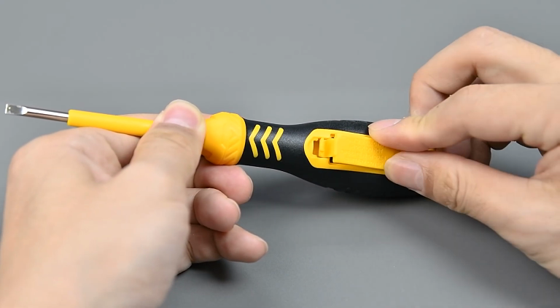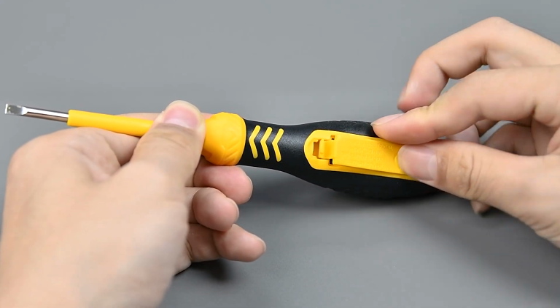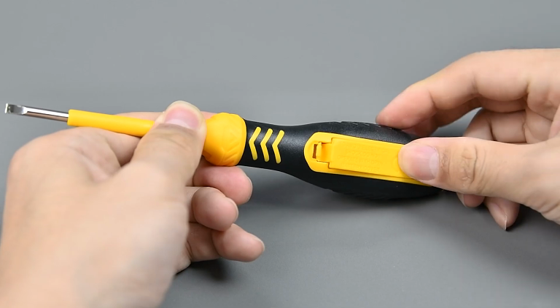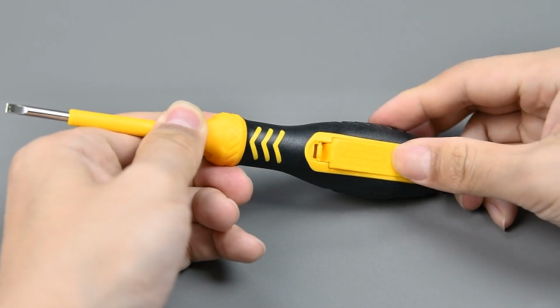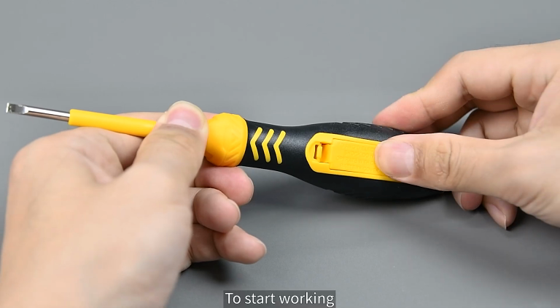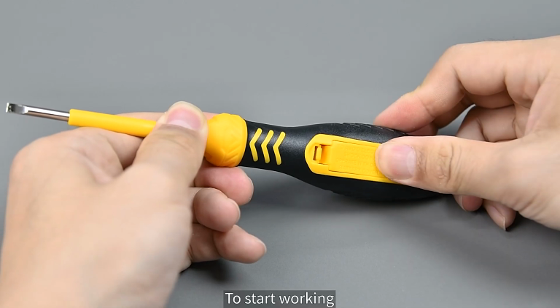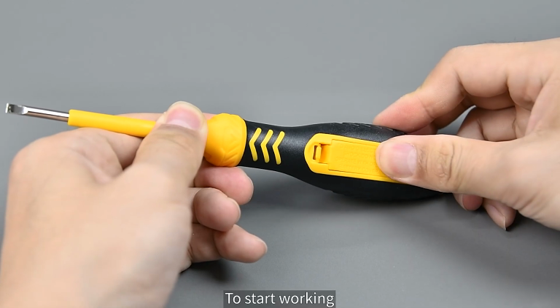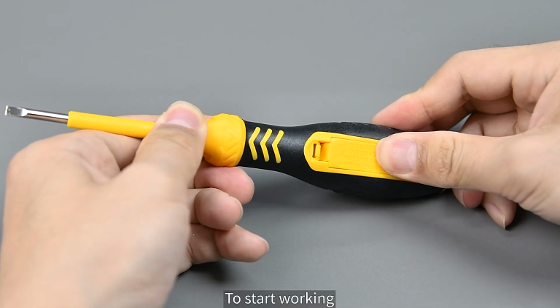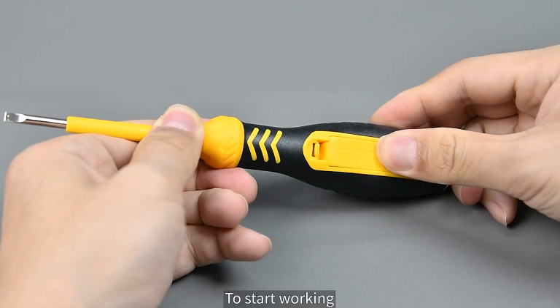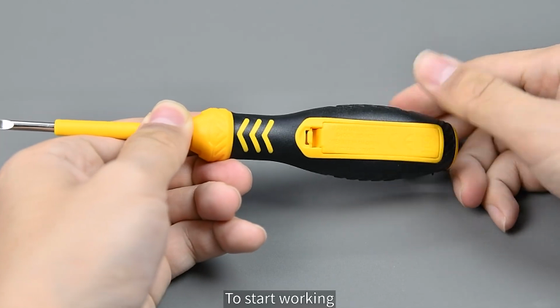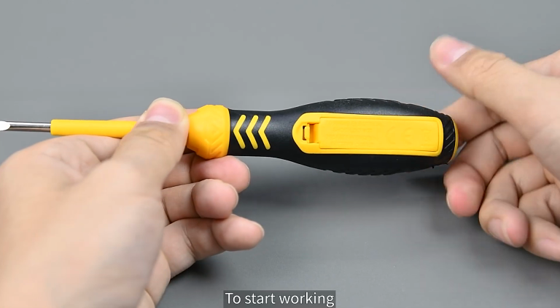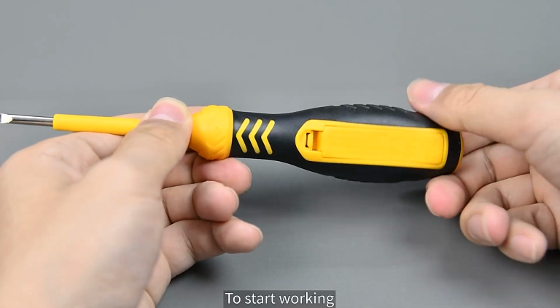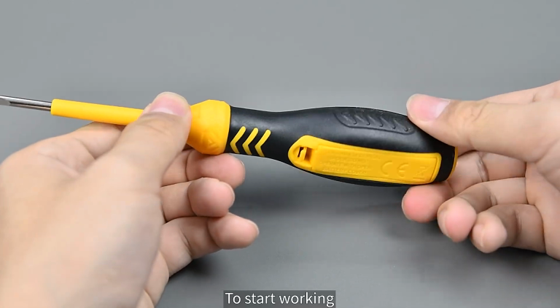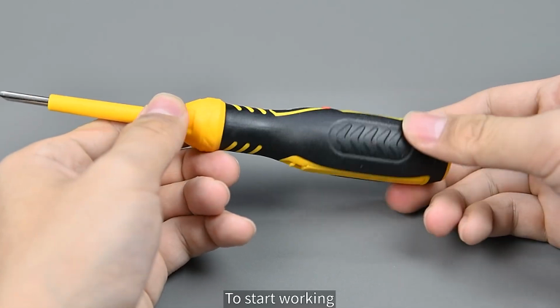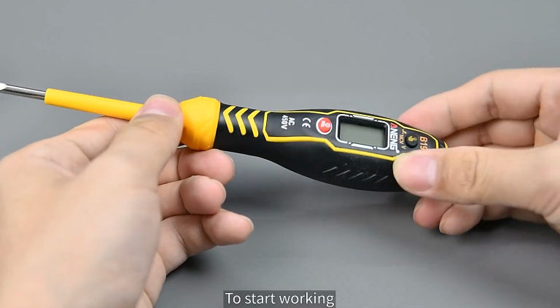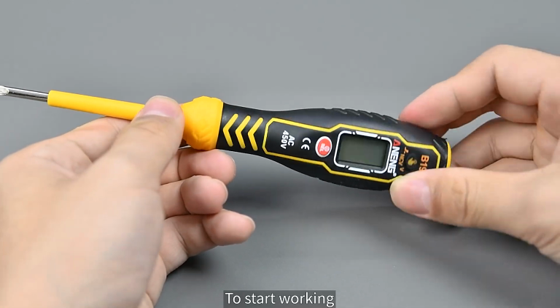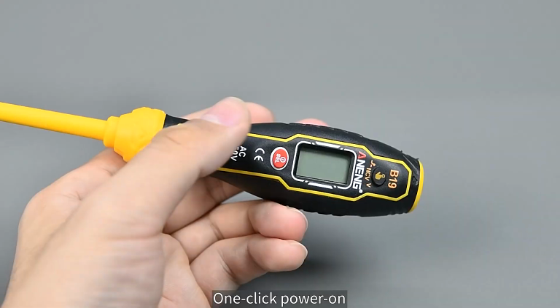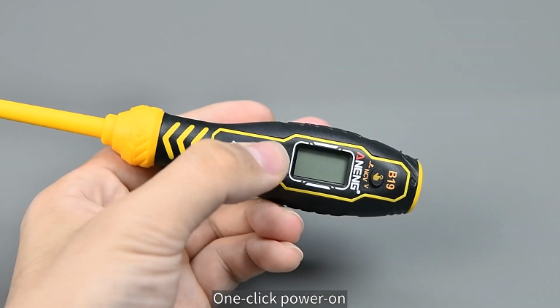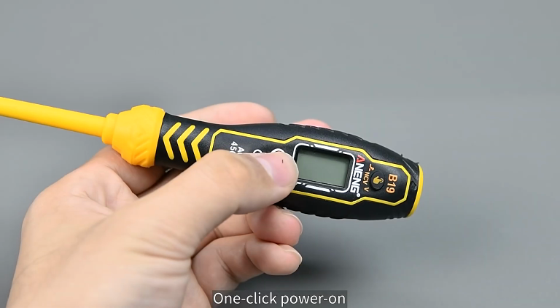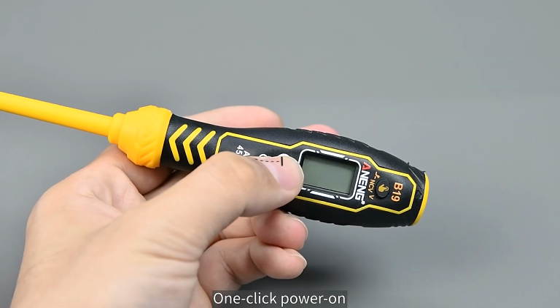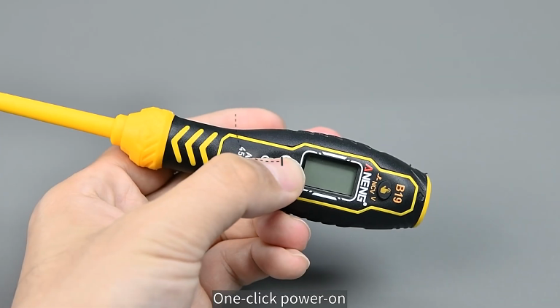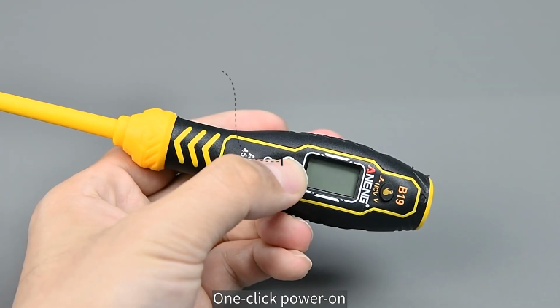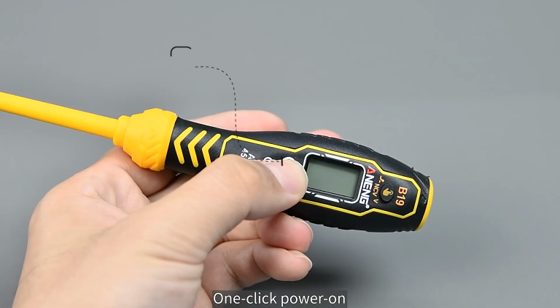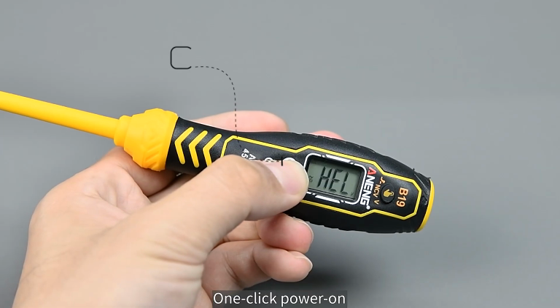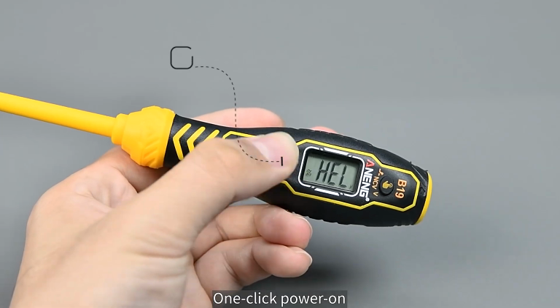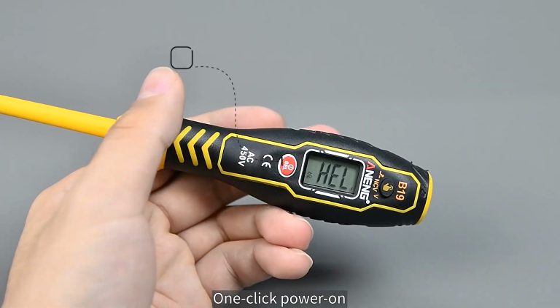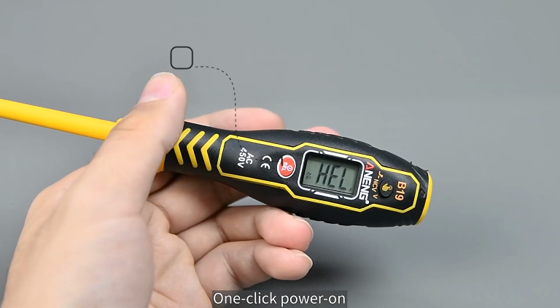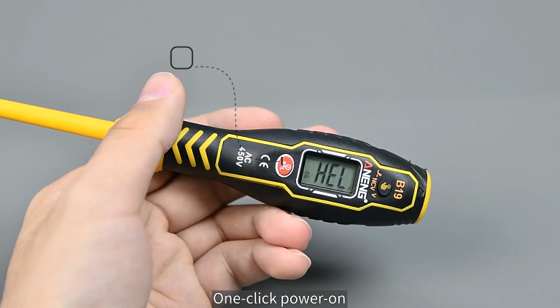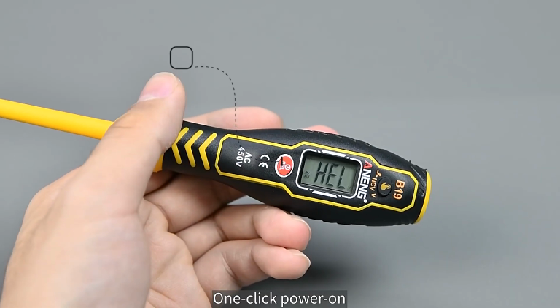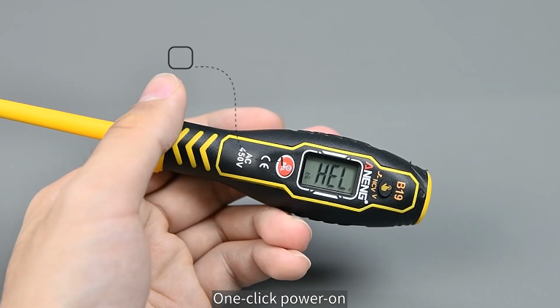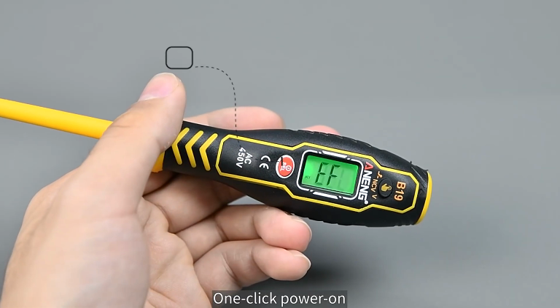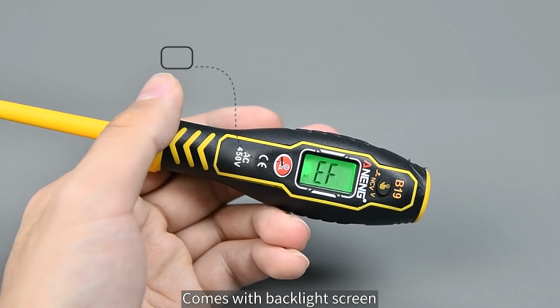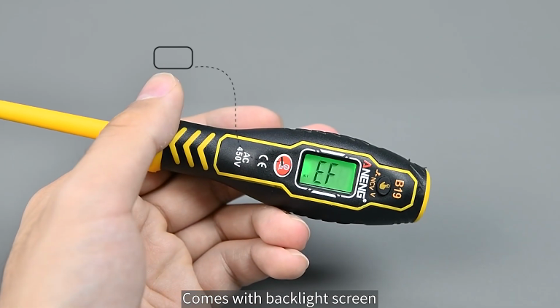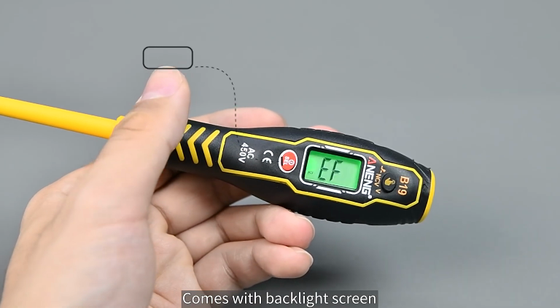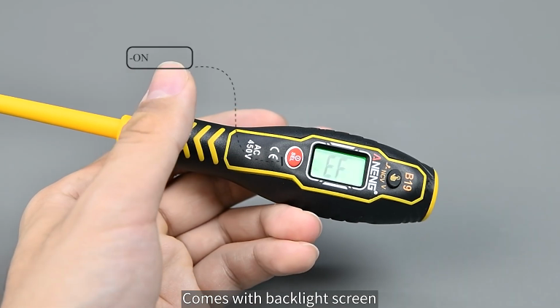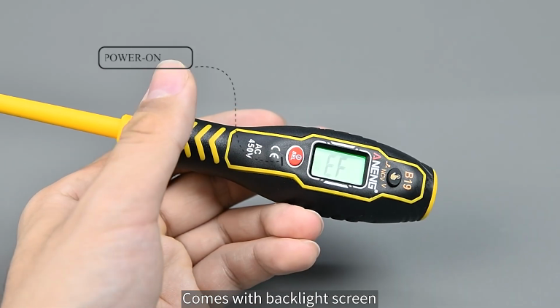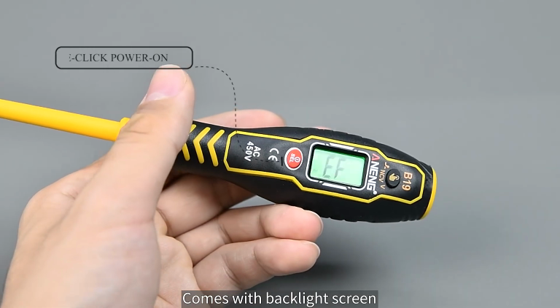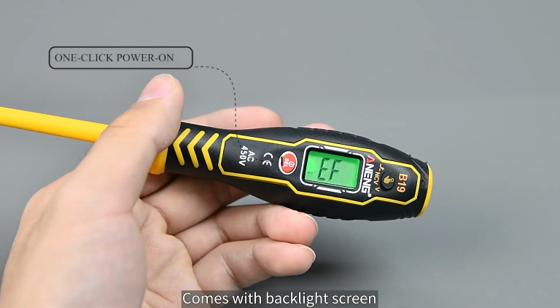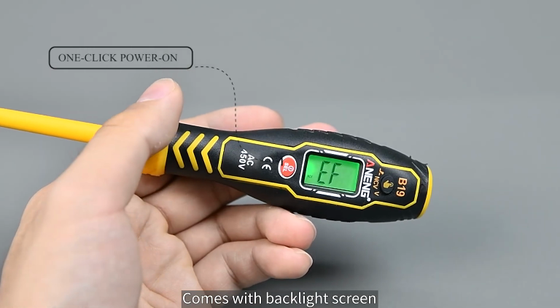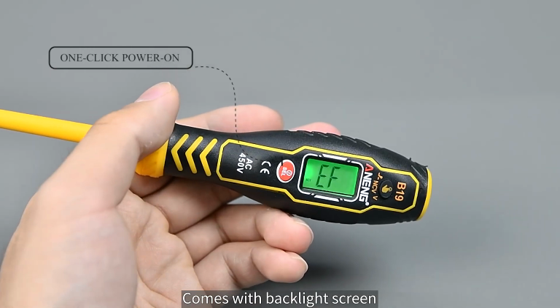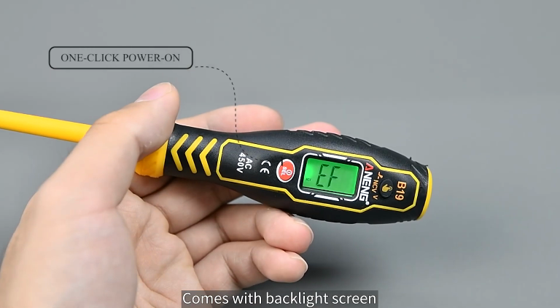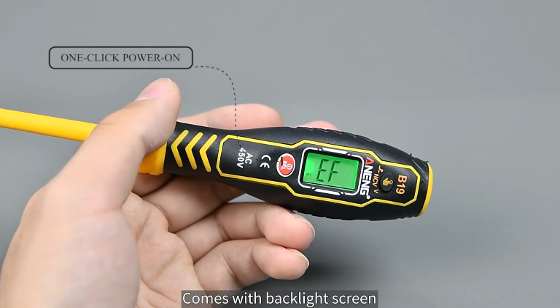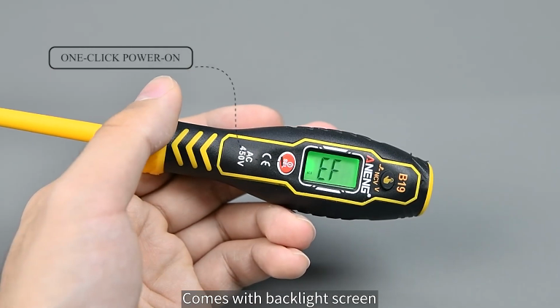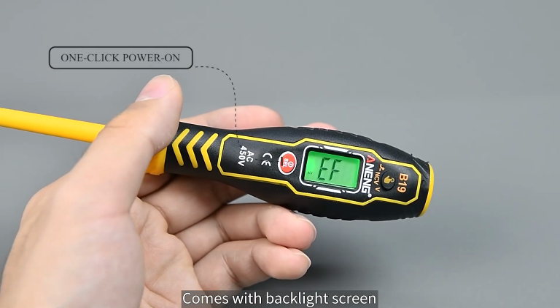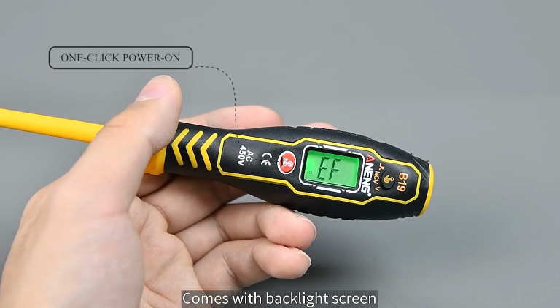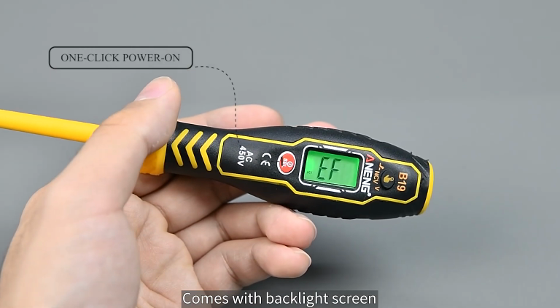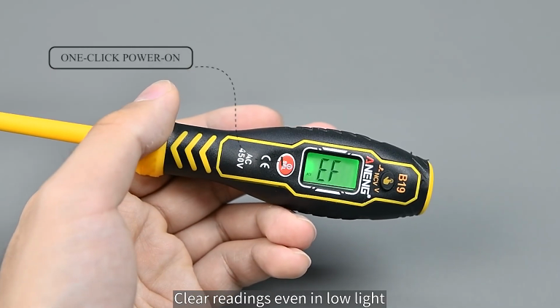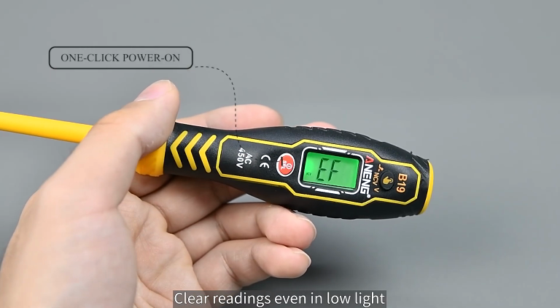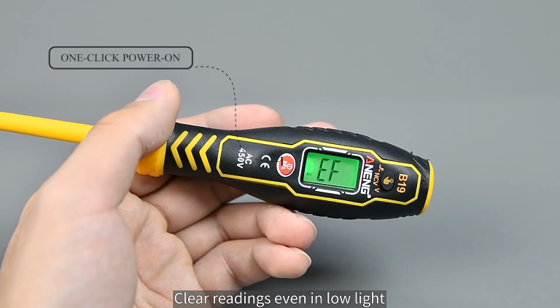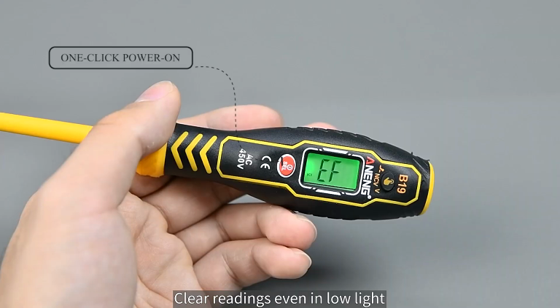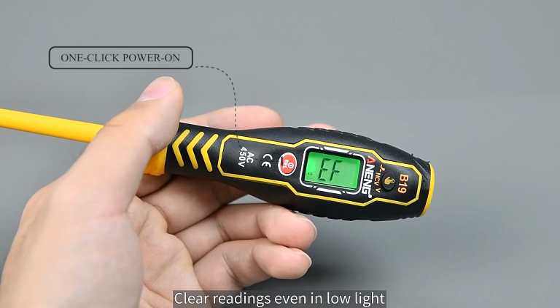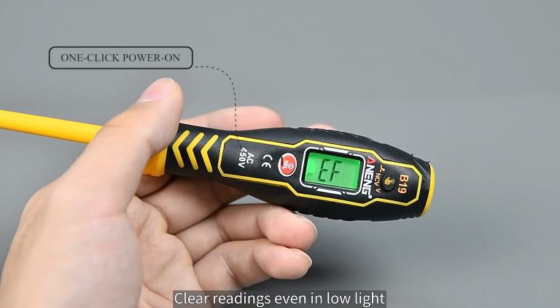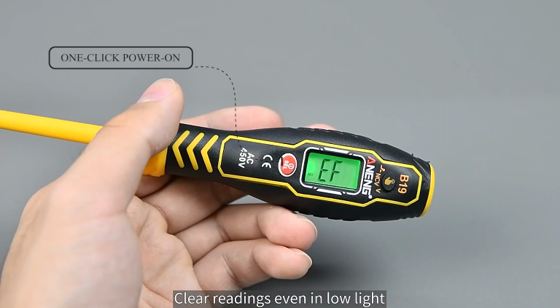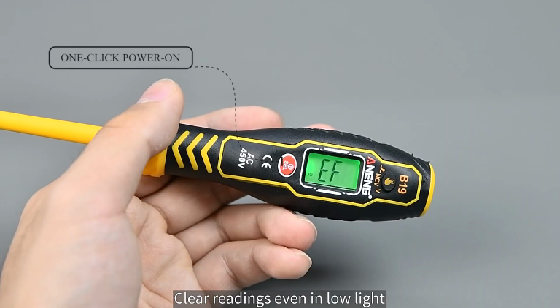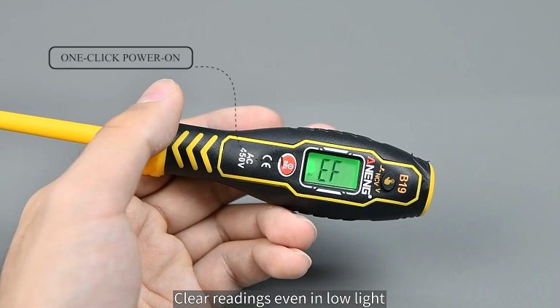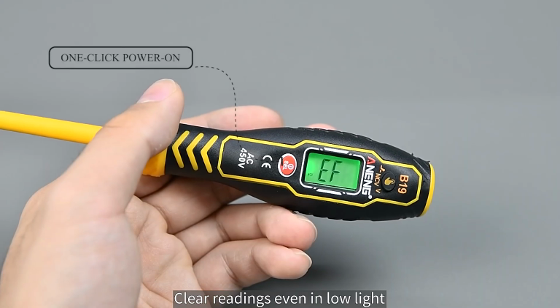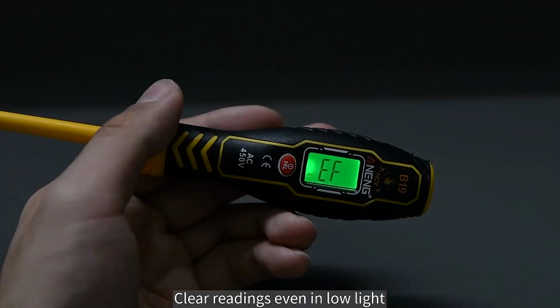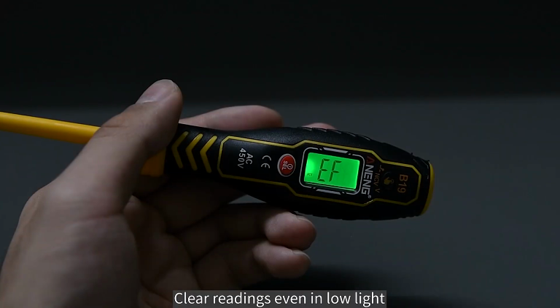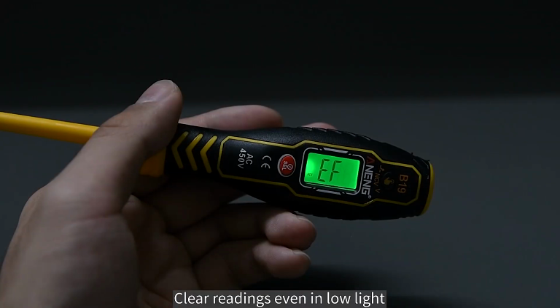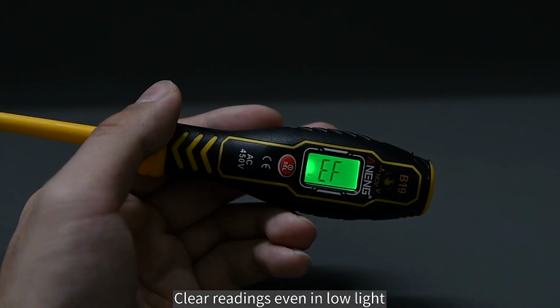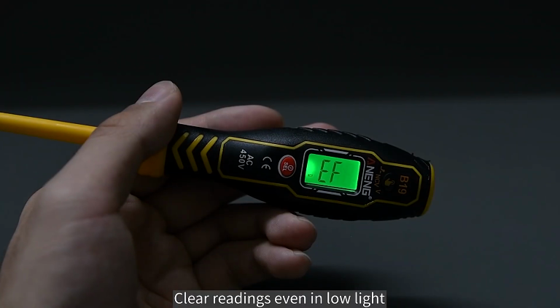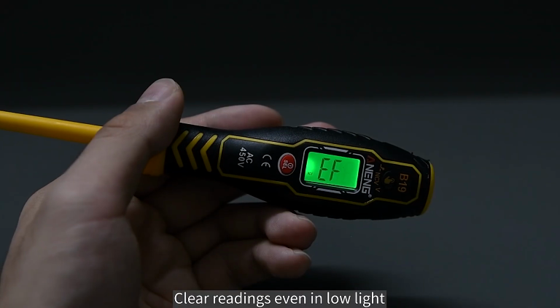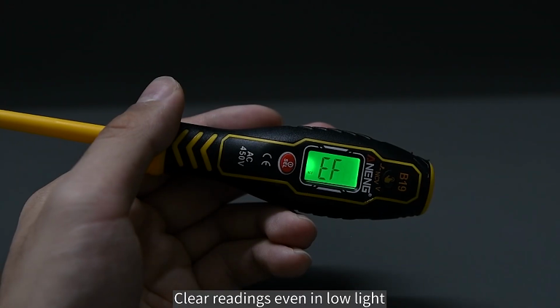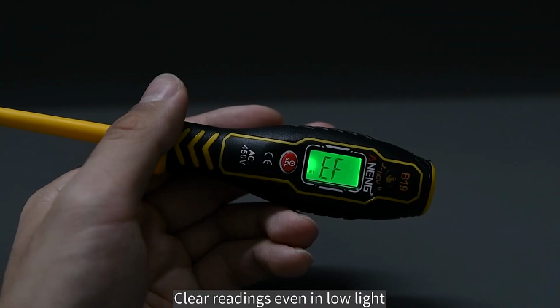To start working, one click to power on. It comes with a backlight screen for clear readings even in low light.